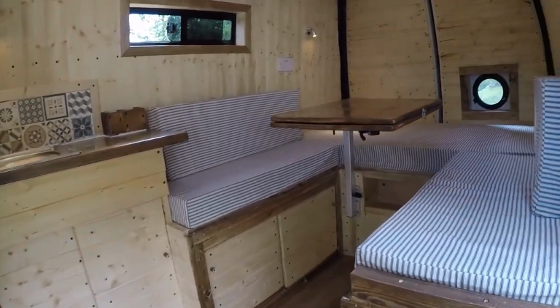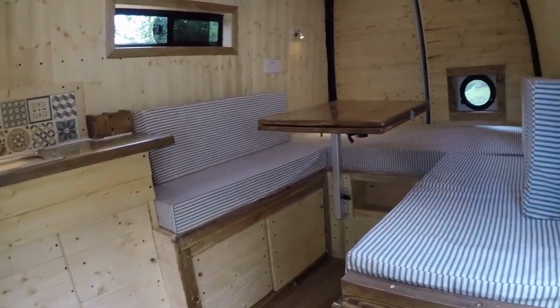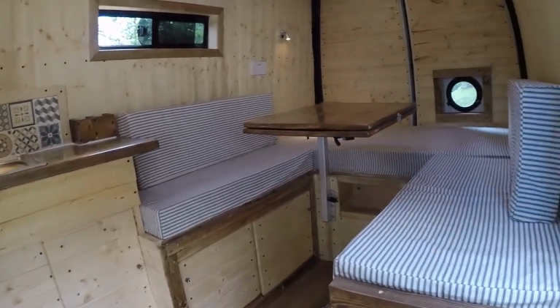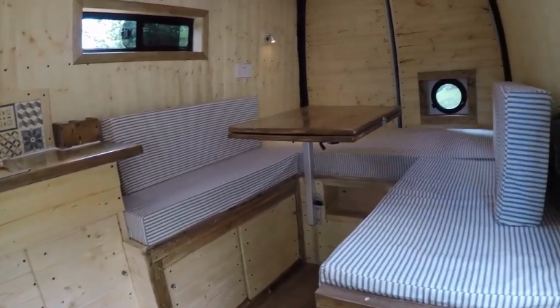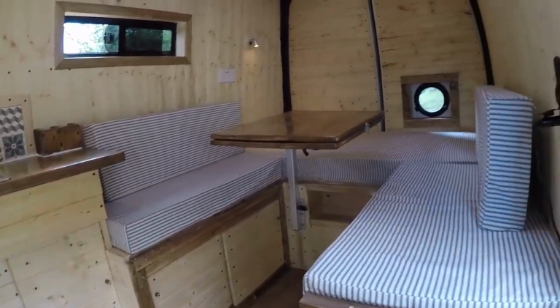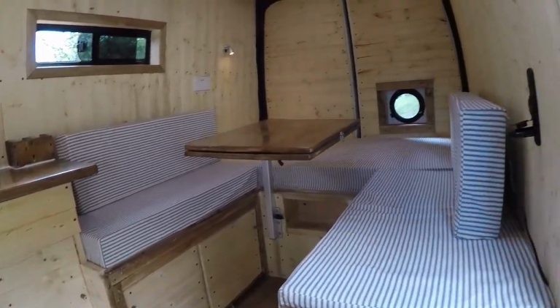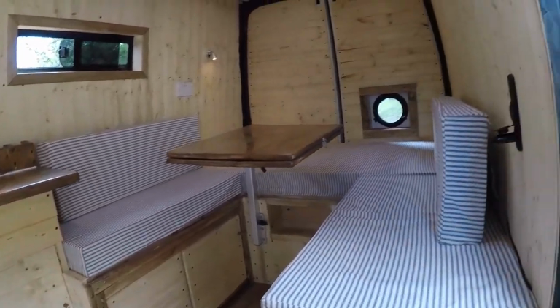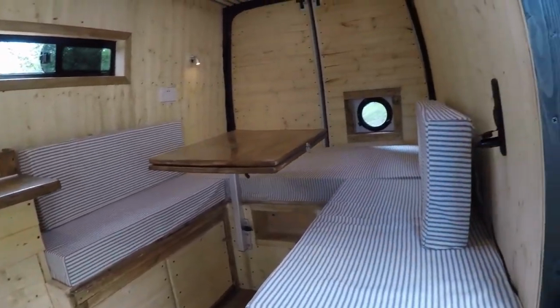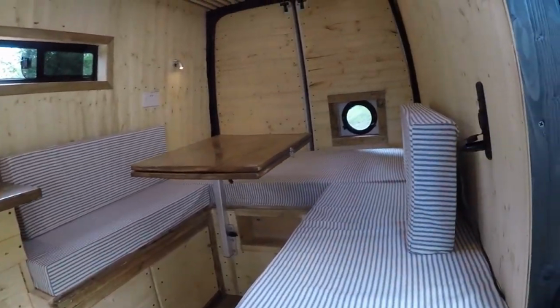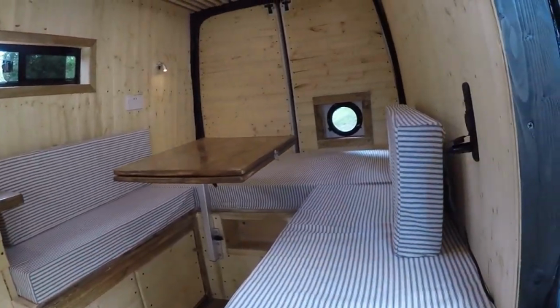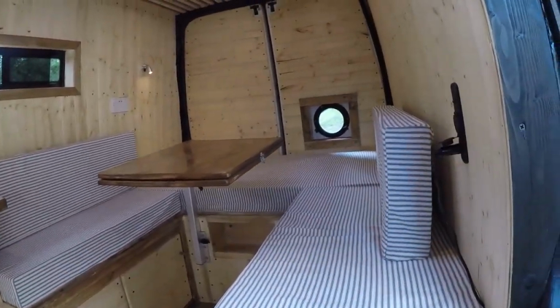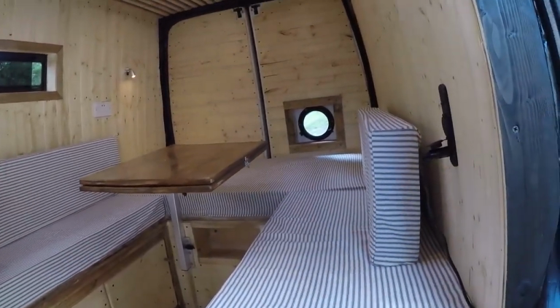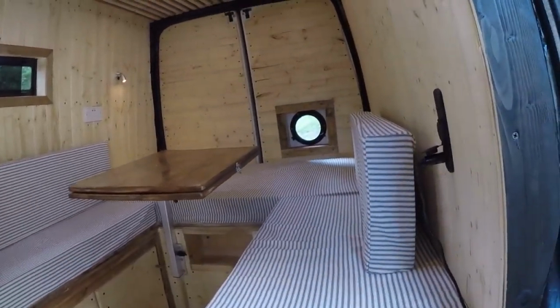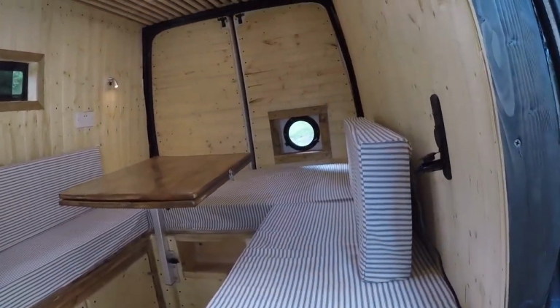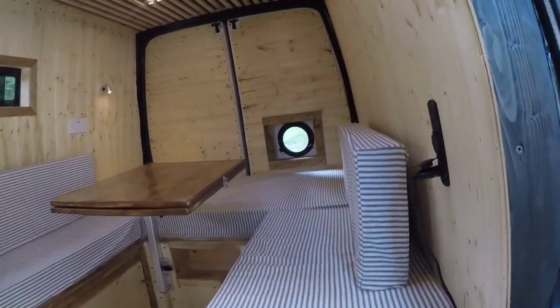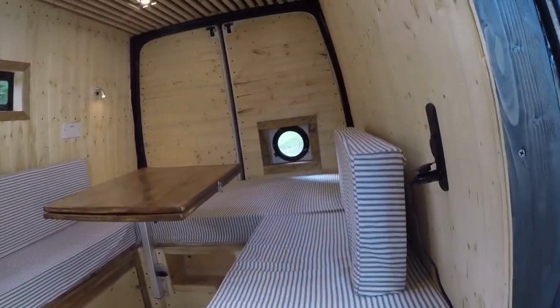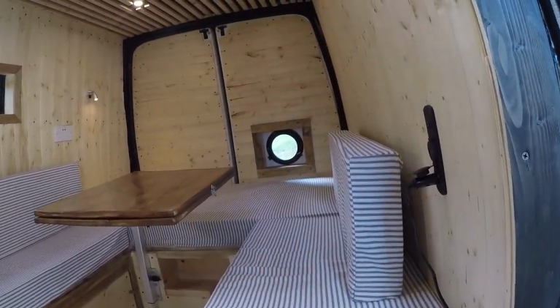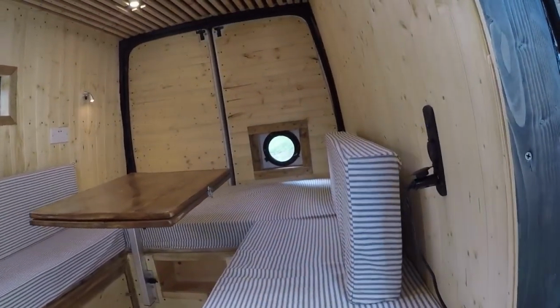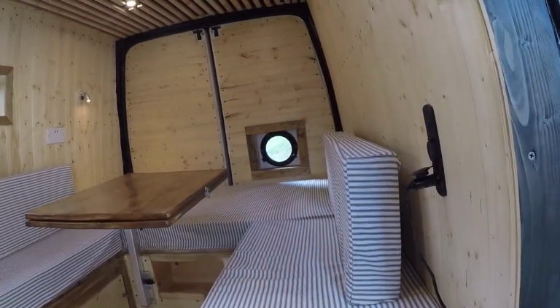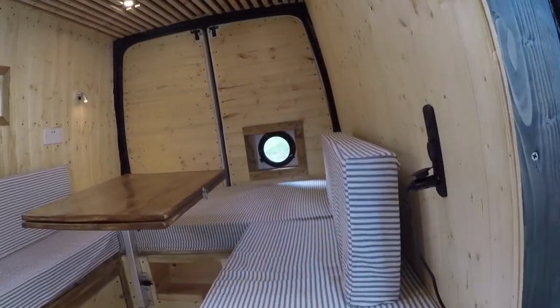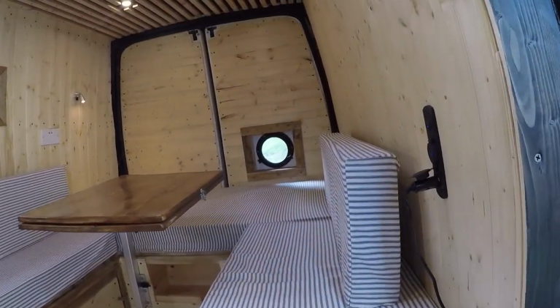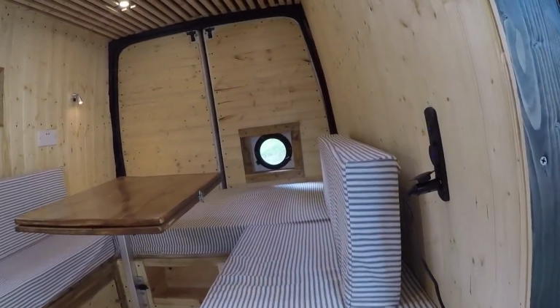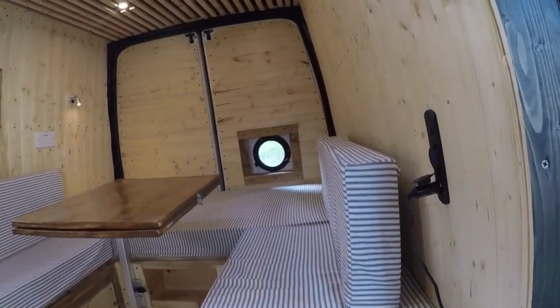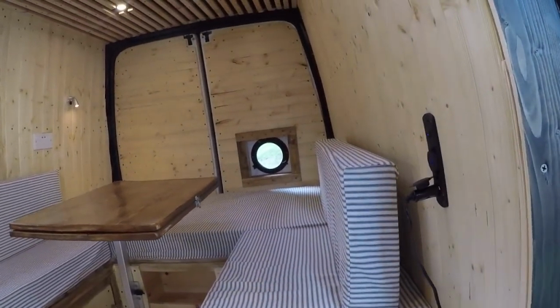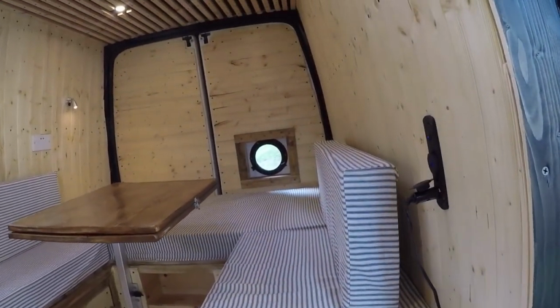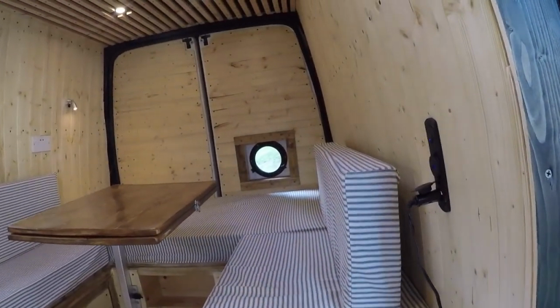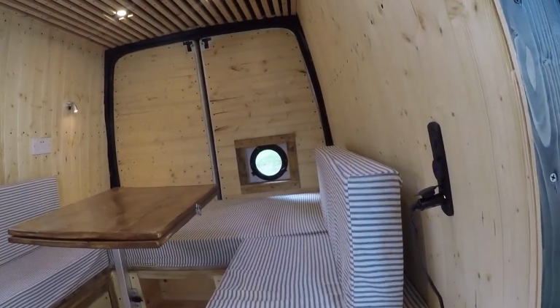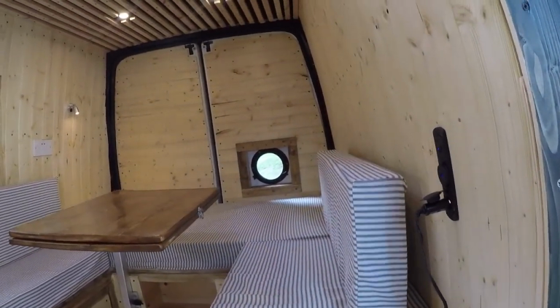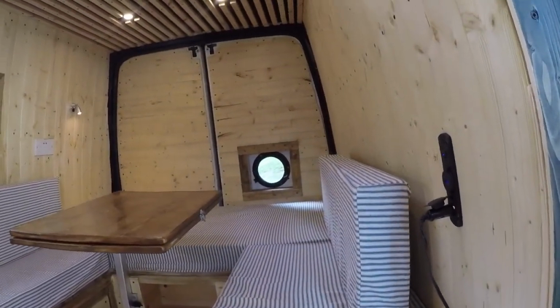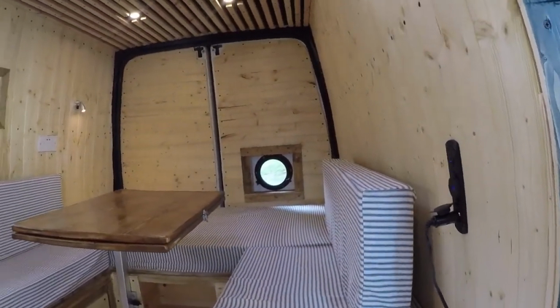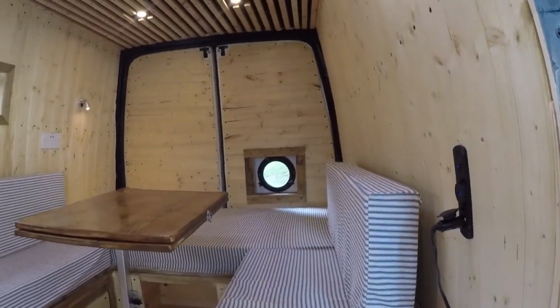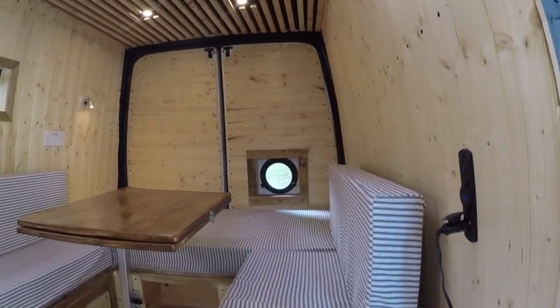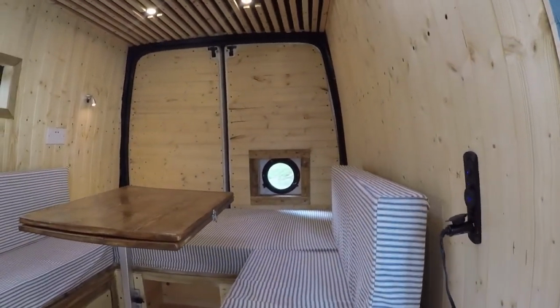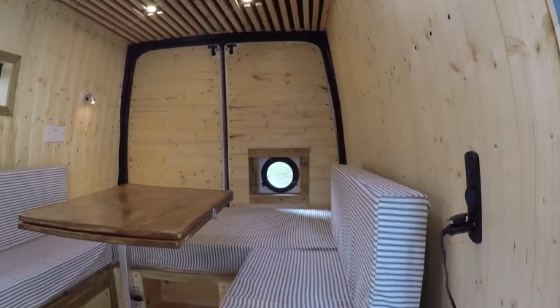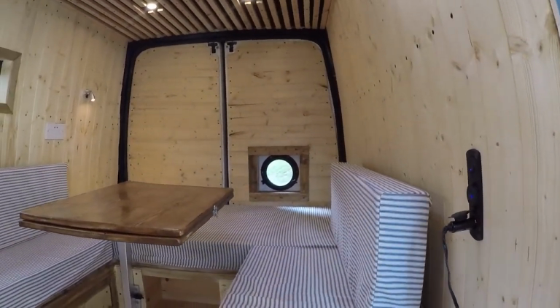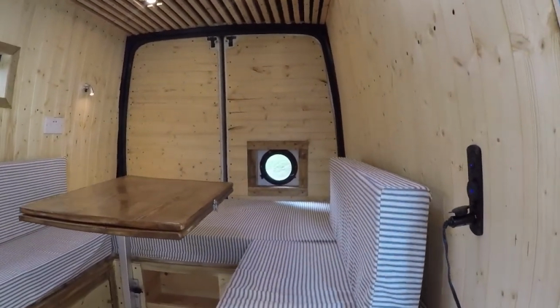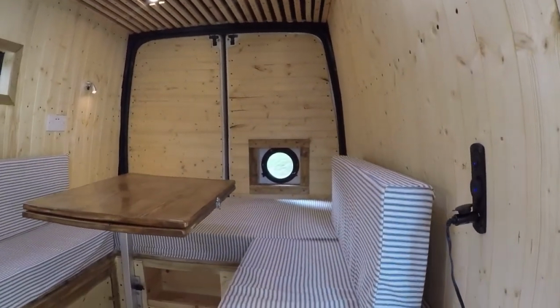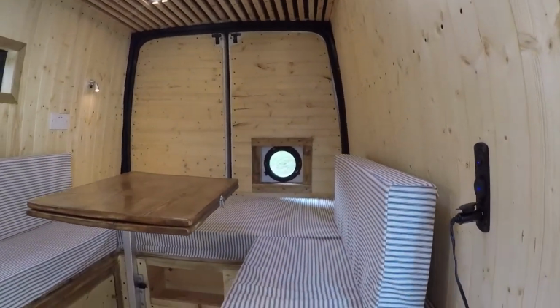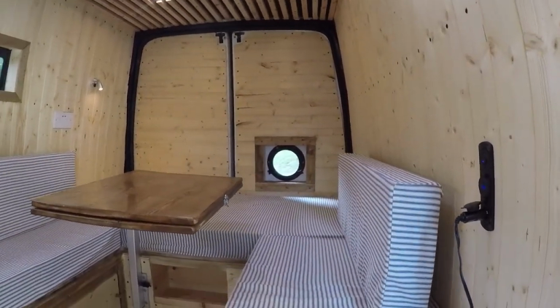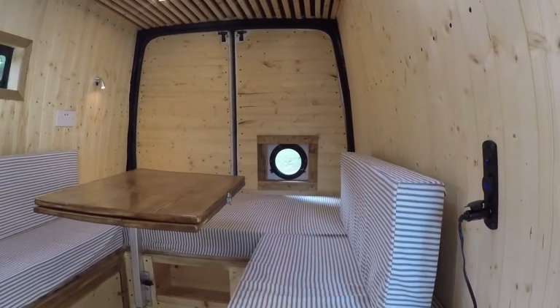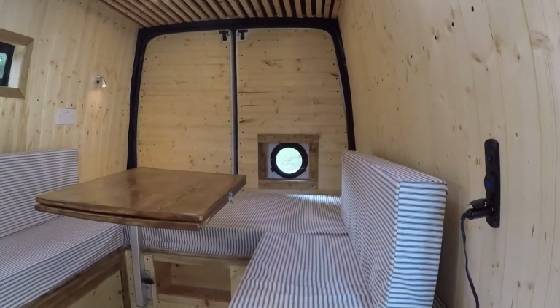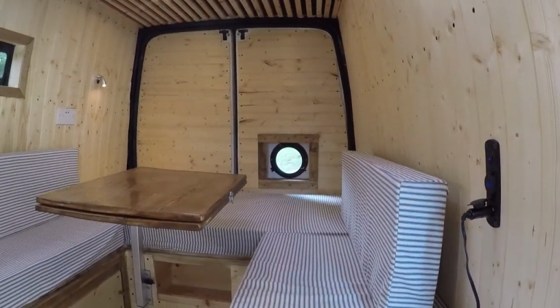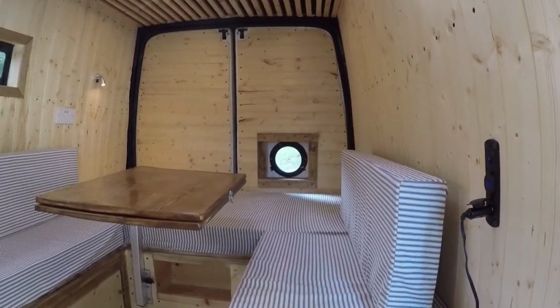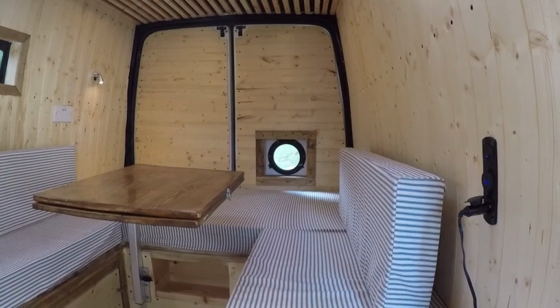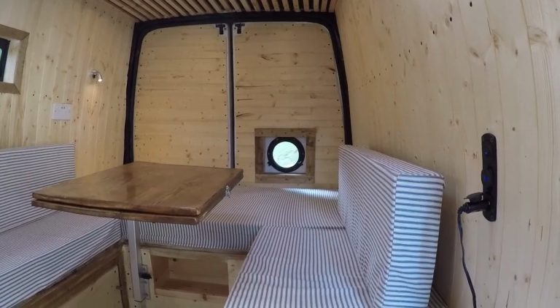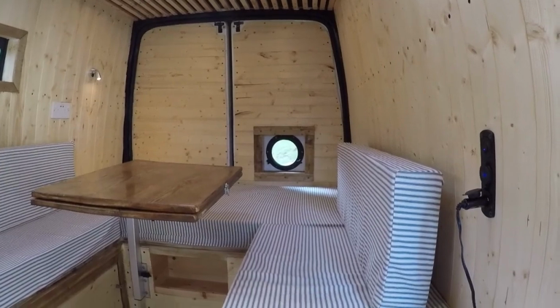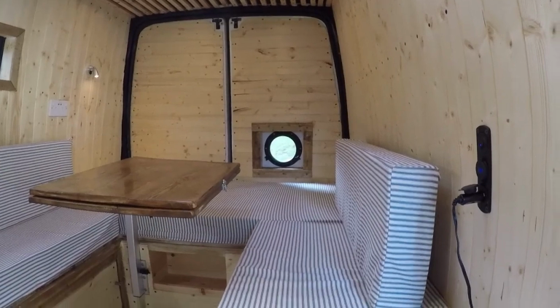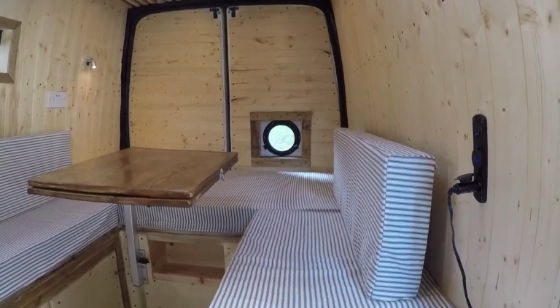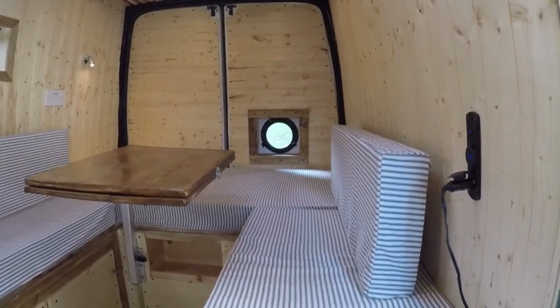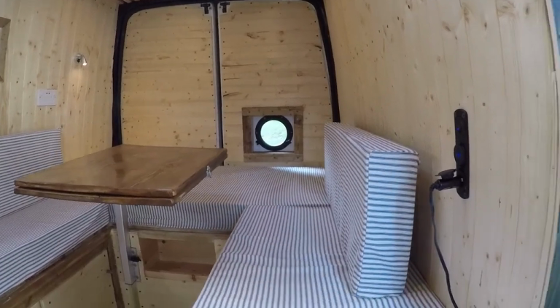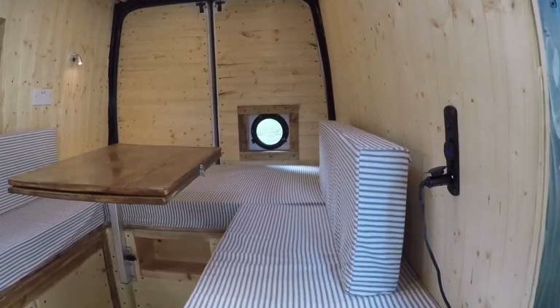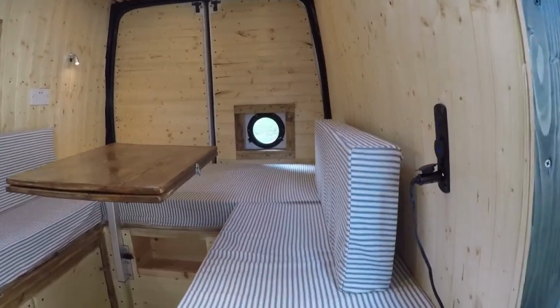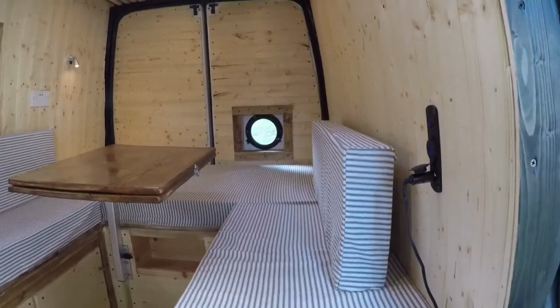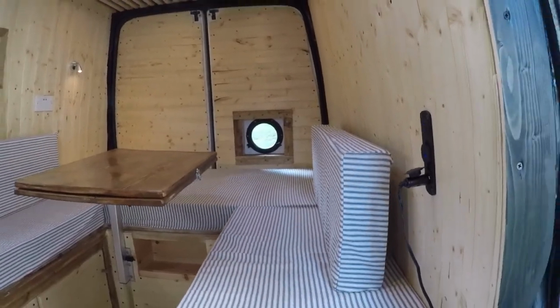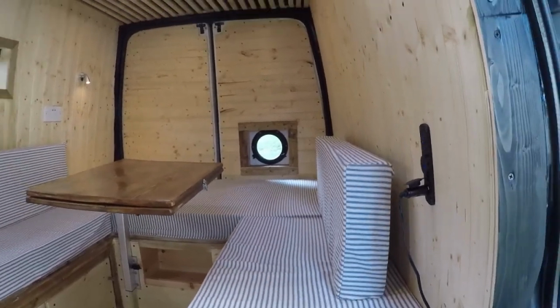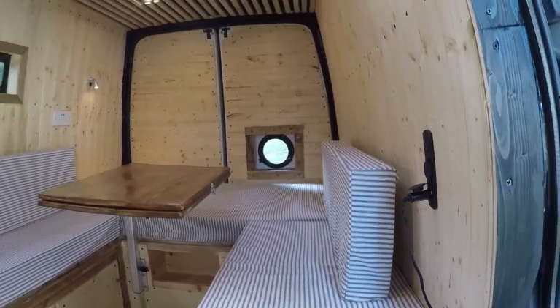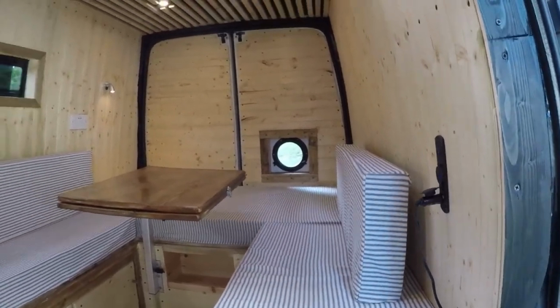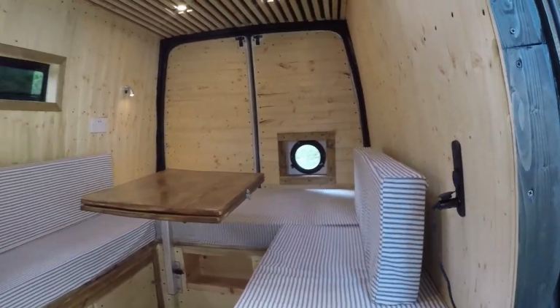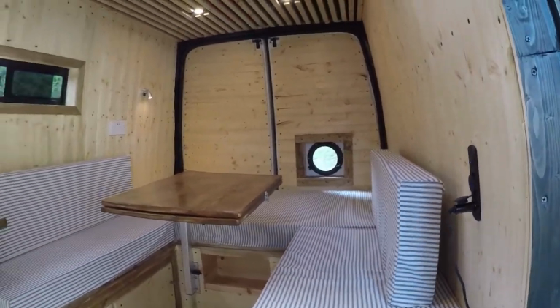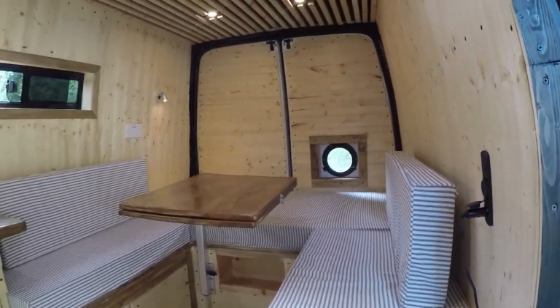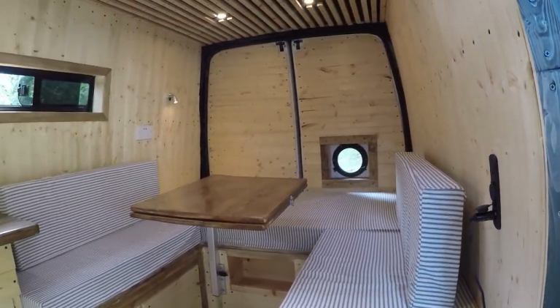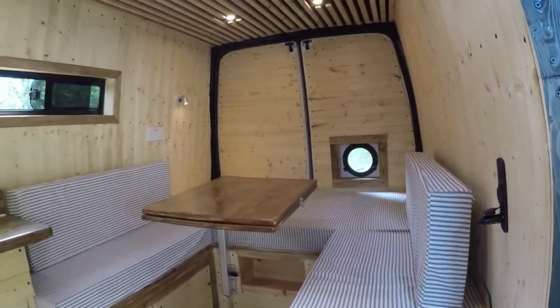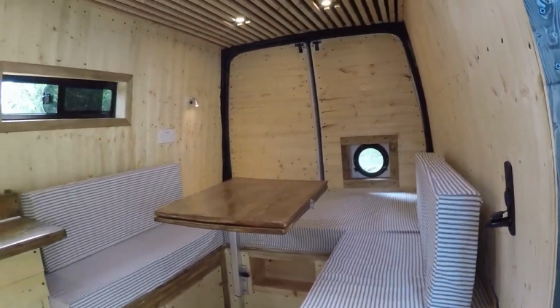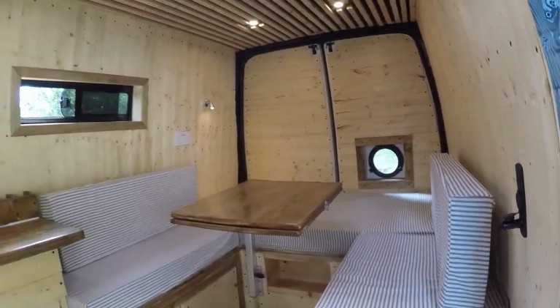We've got the porthole window at the back there as well, which is opening. It's a nice height when you're lying down in bed to be able to look out.